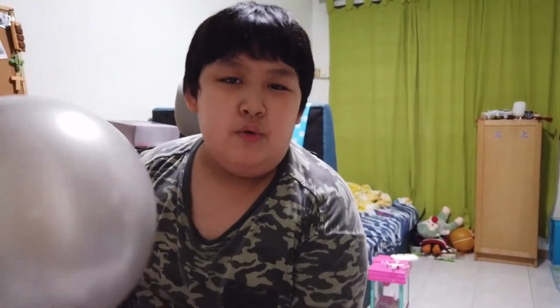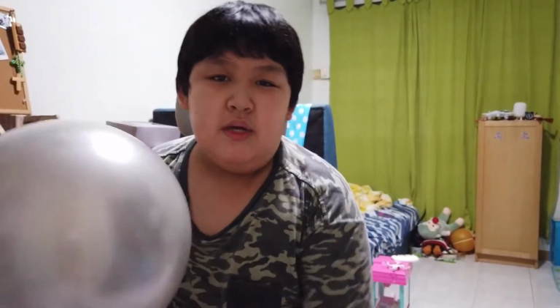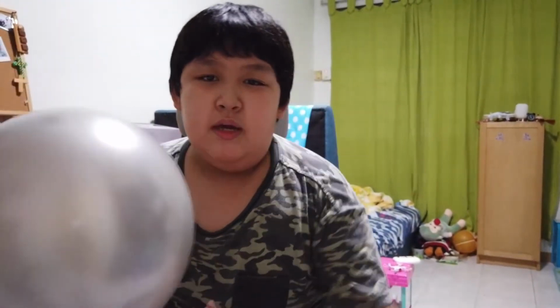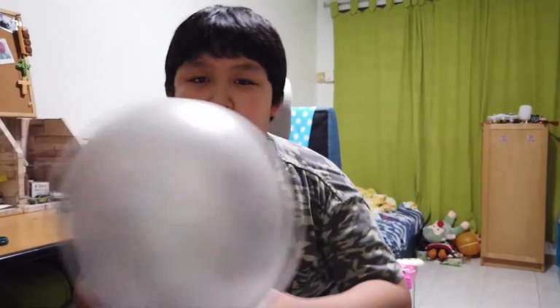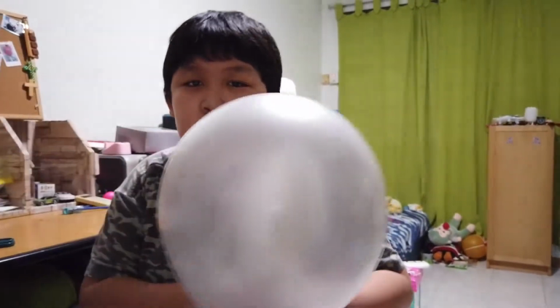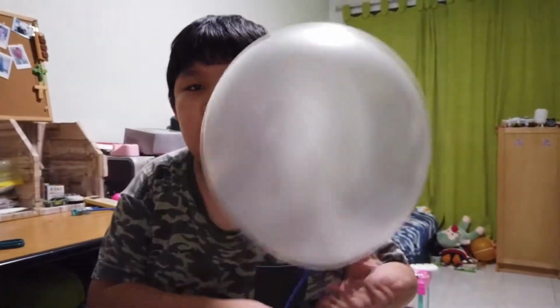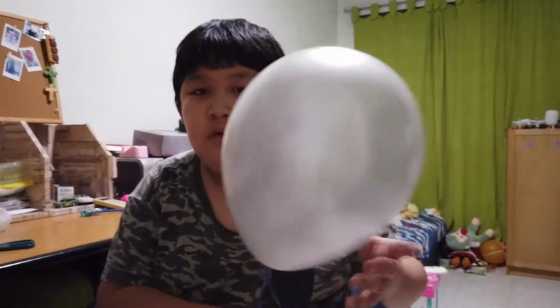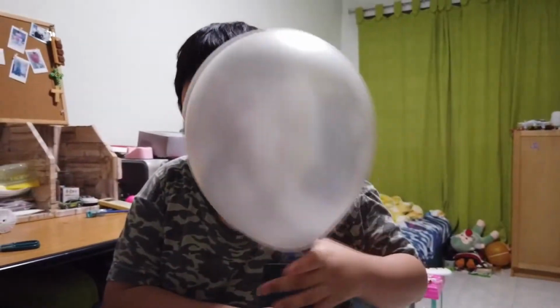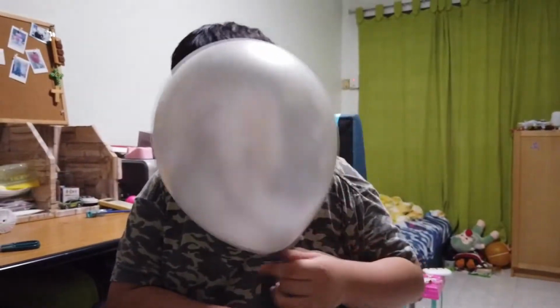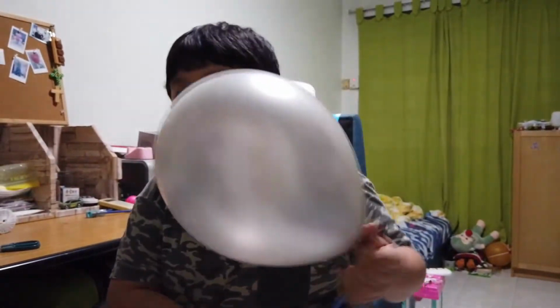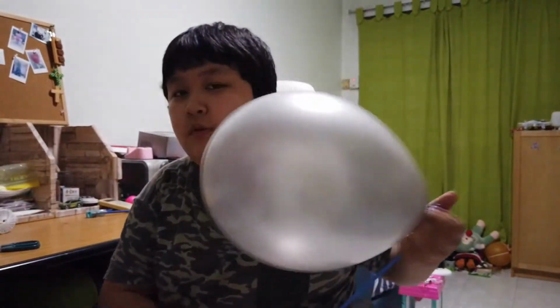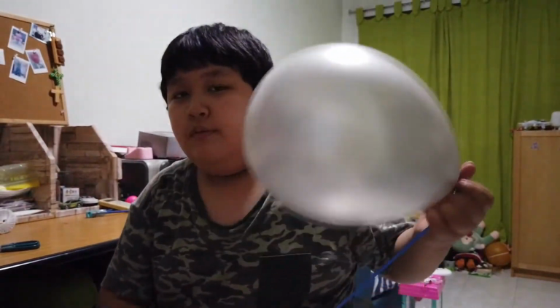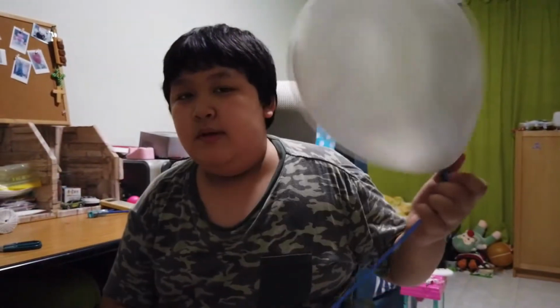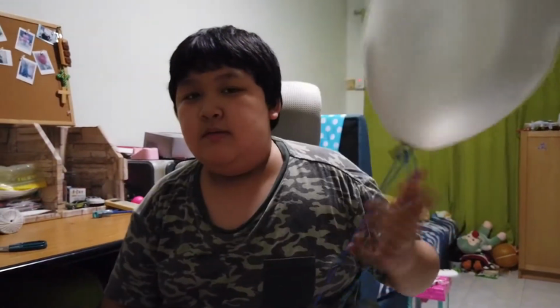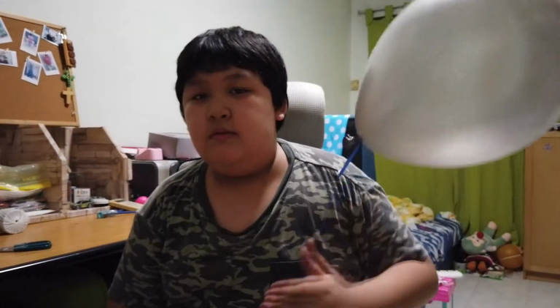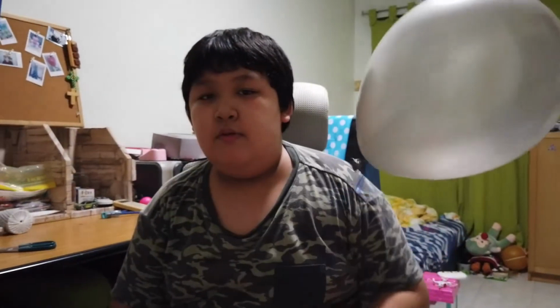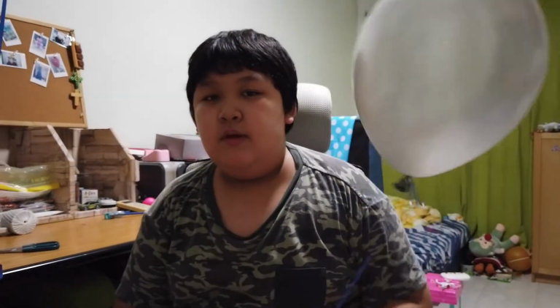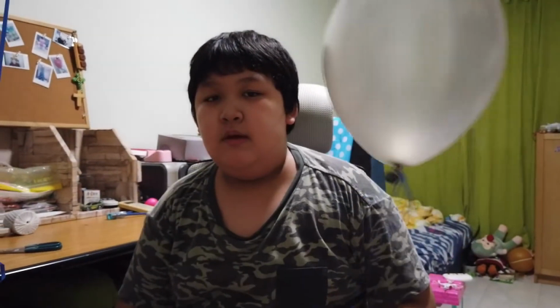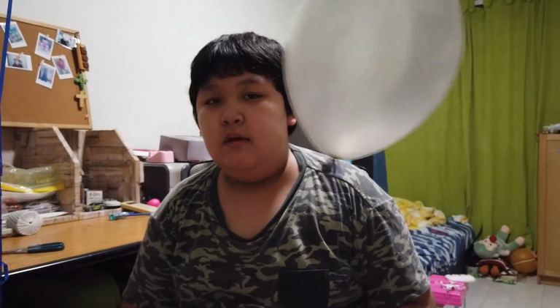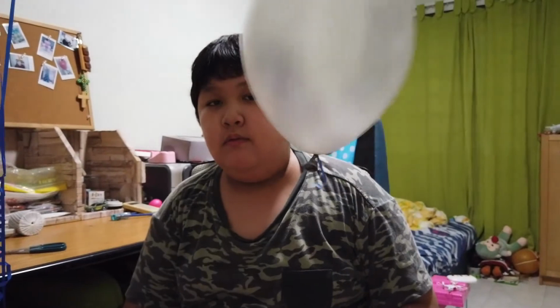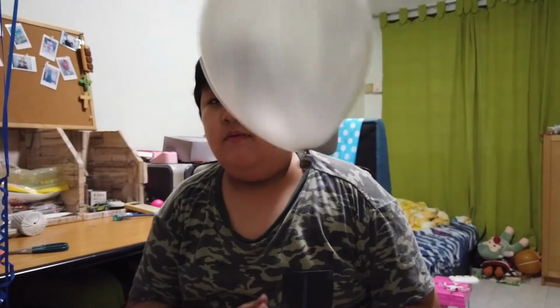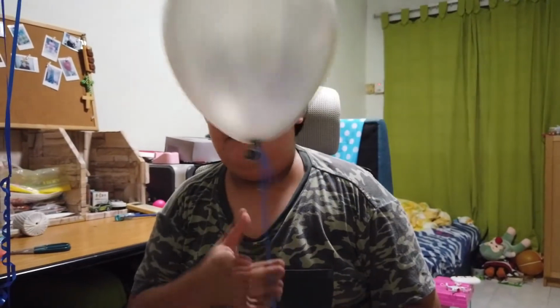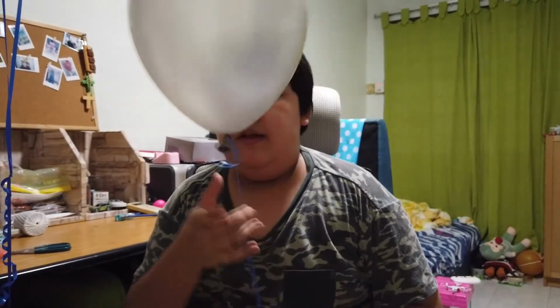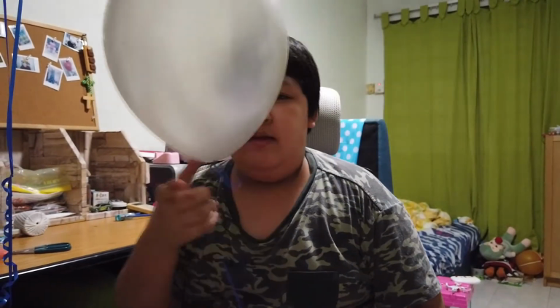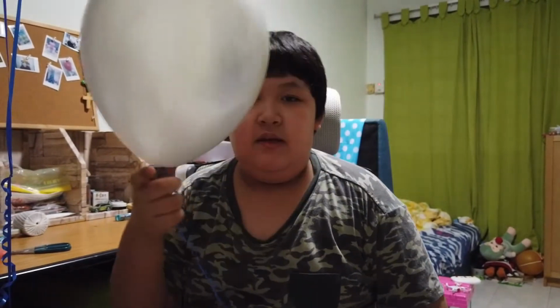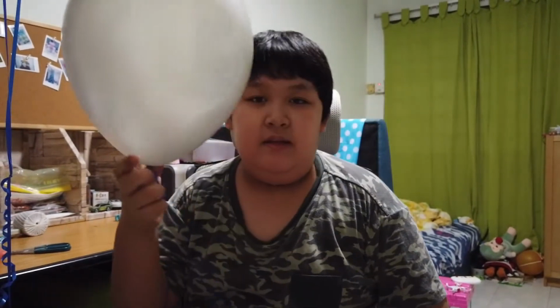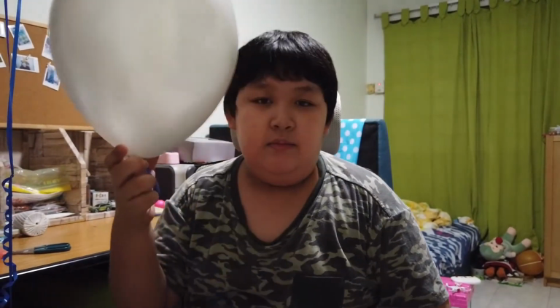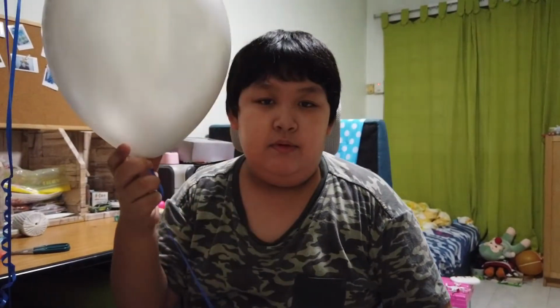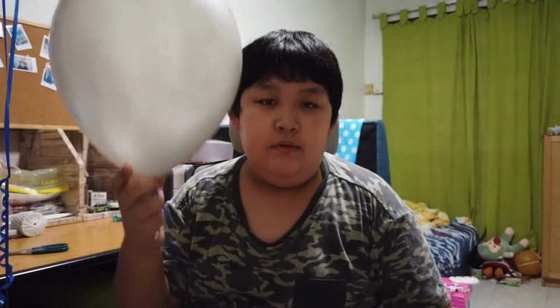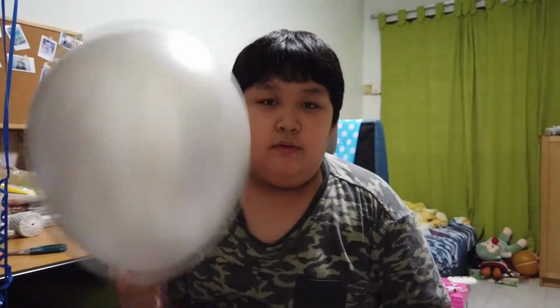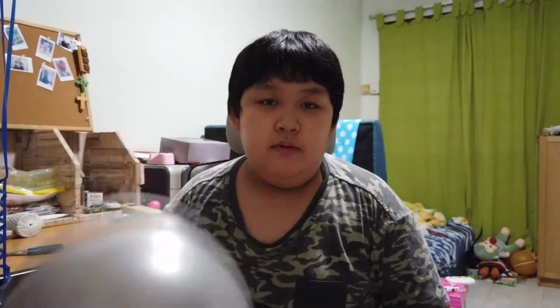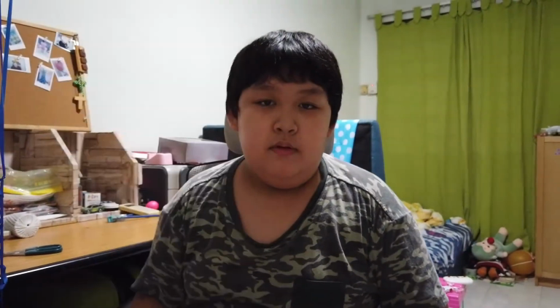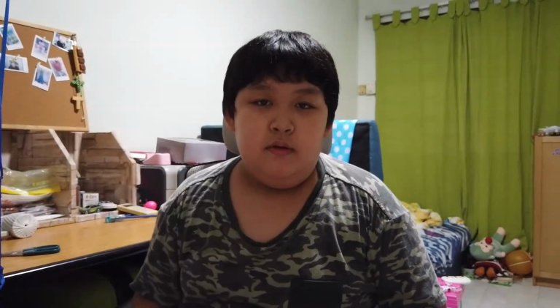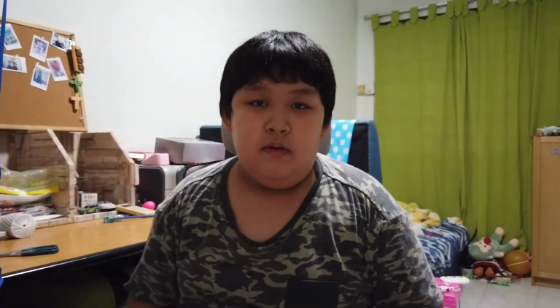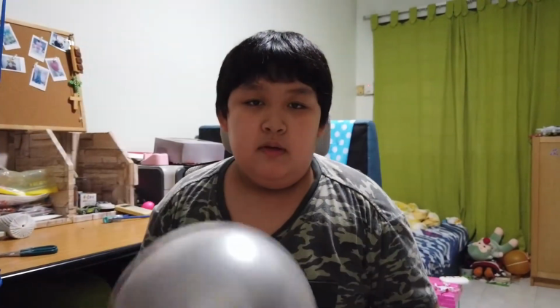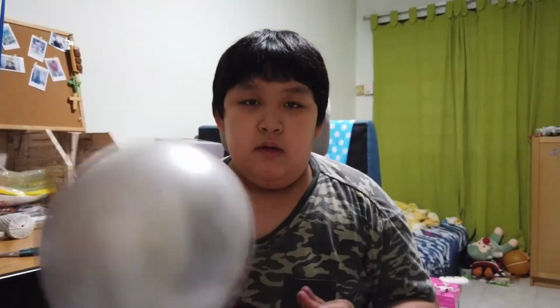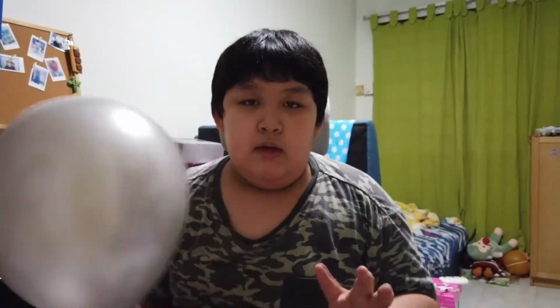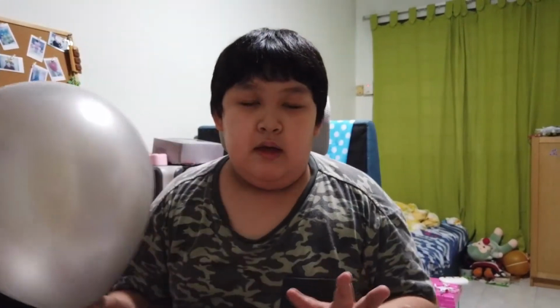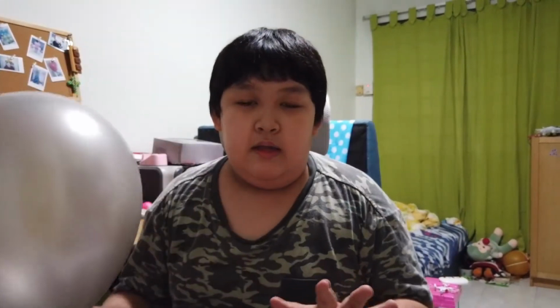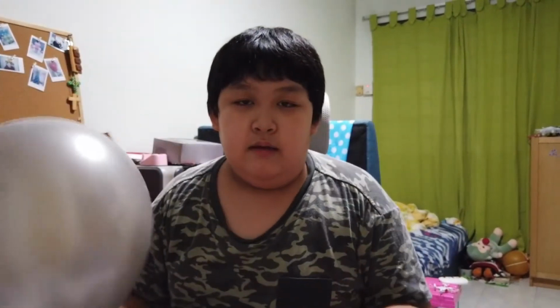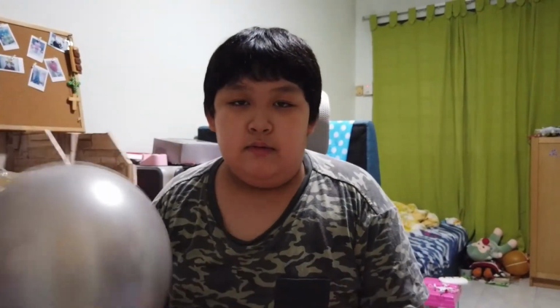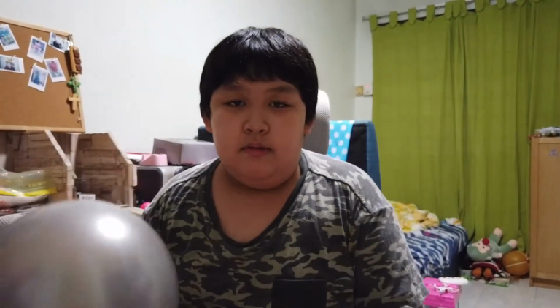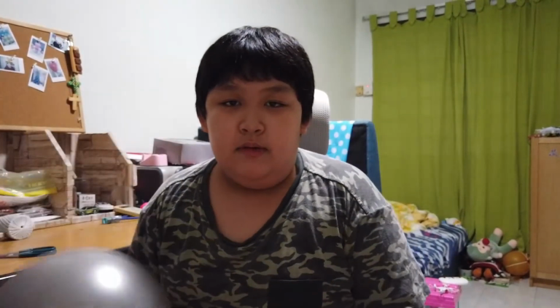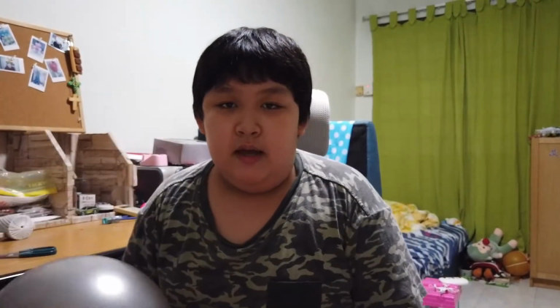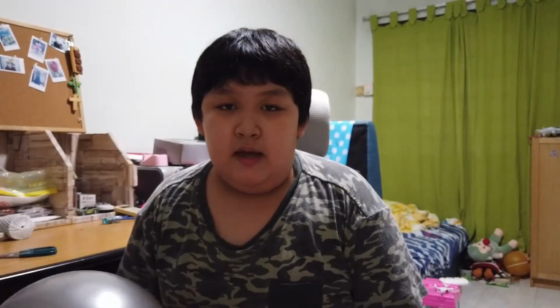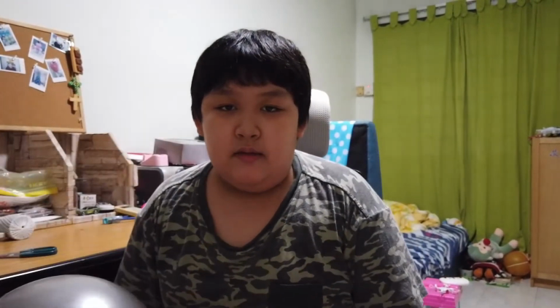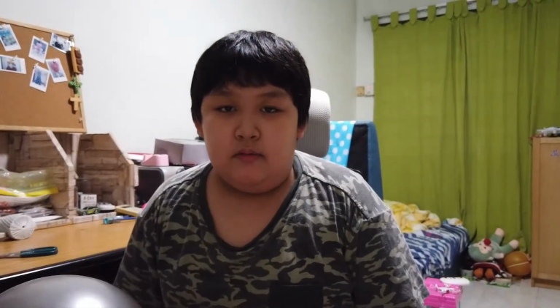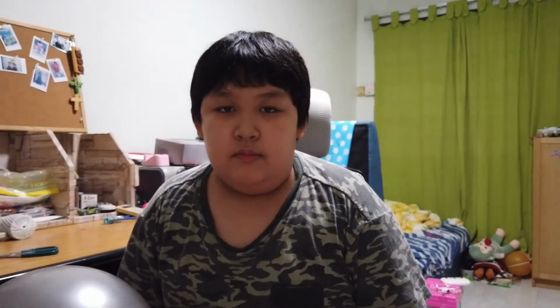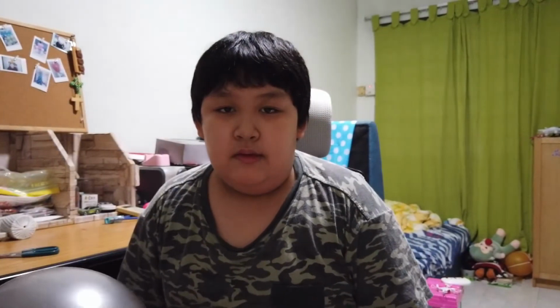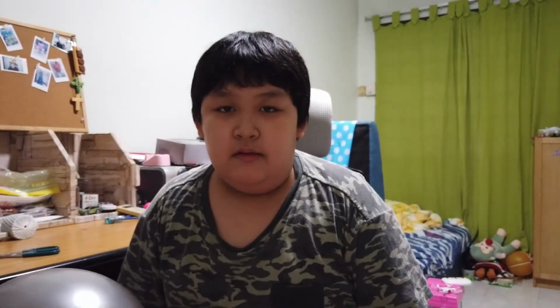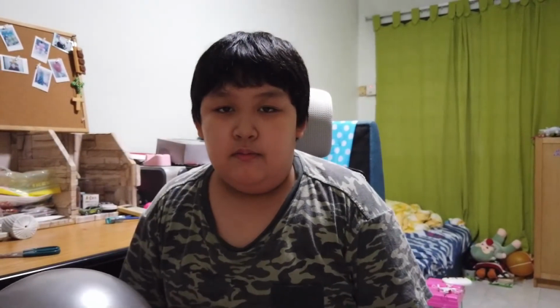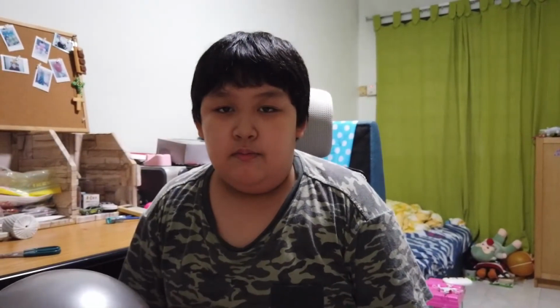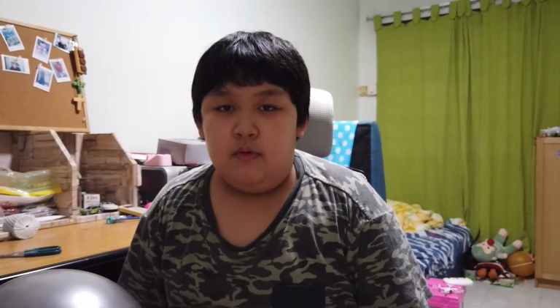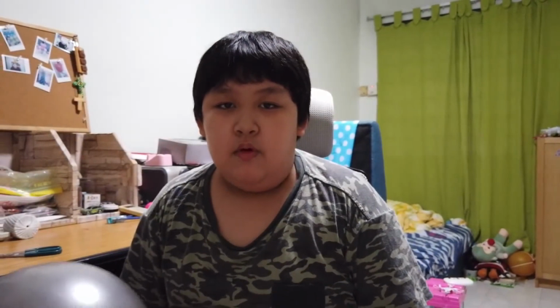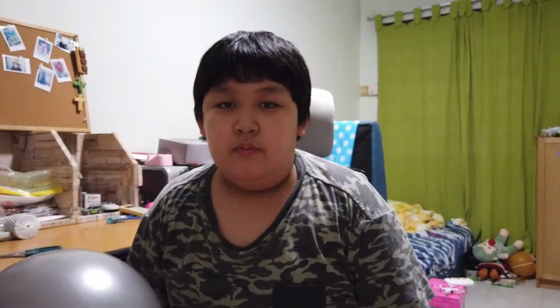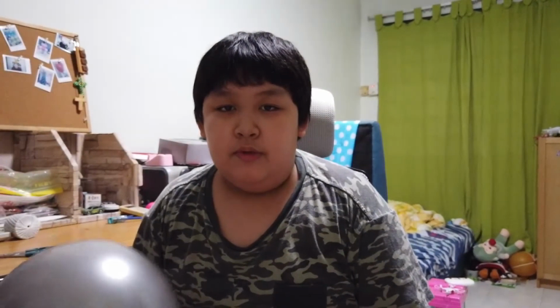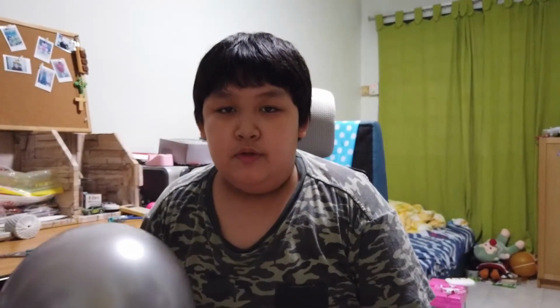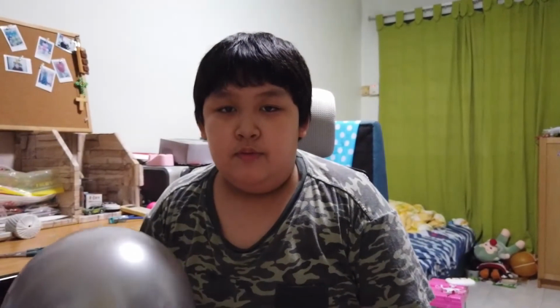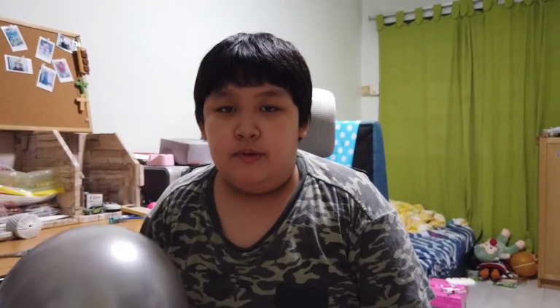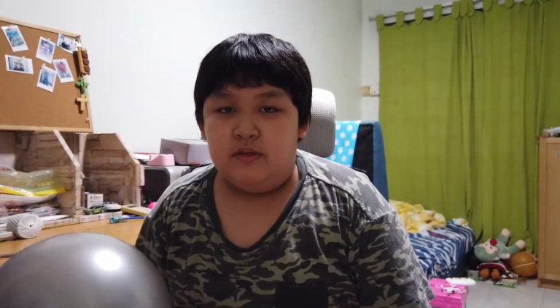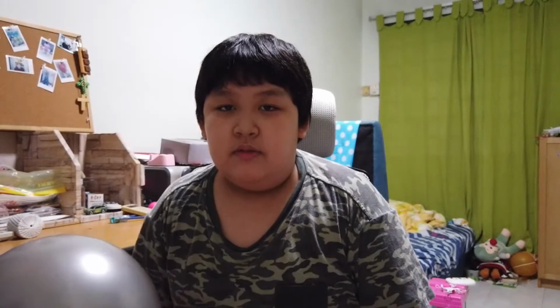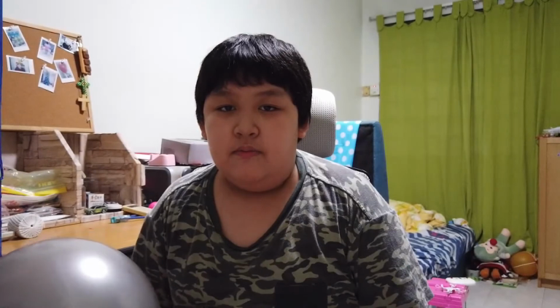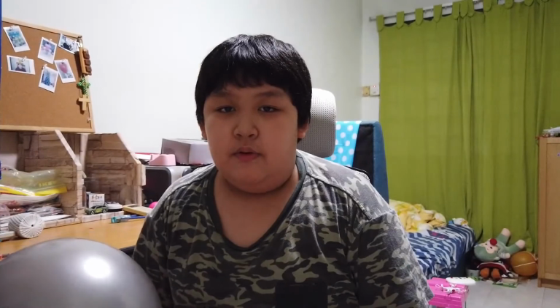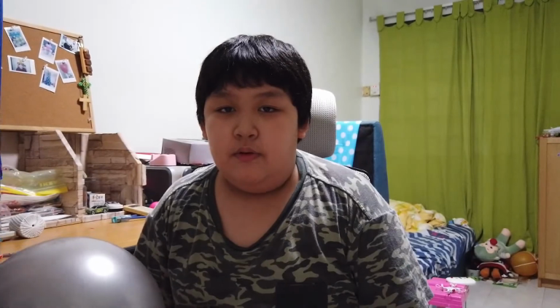So yeah, Balloon Basics 3 — how to inflate a helium balloon. I'll see you guys on Balloon Basics 4. Until then, thanks for watching.